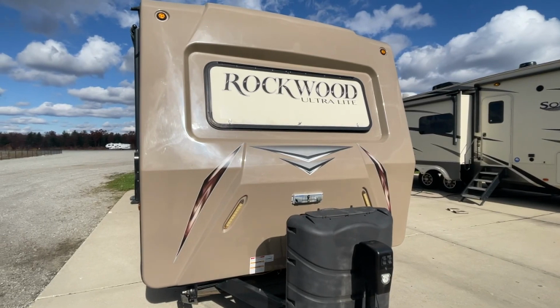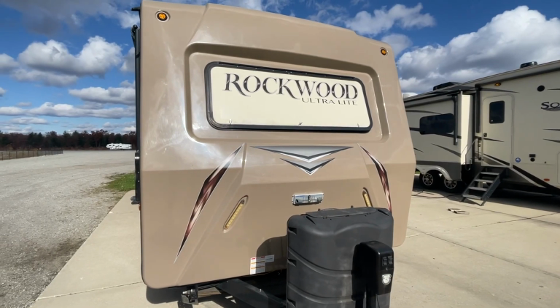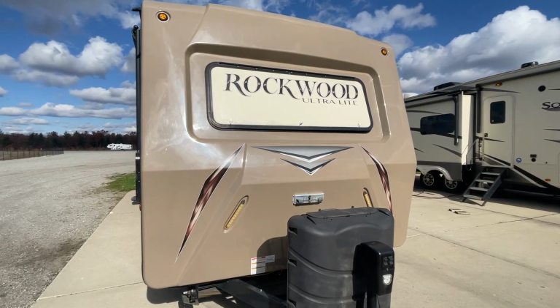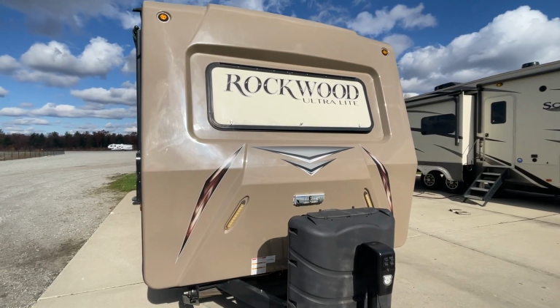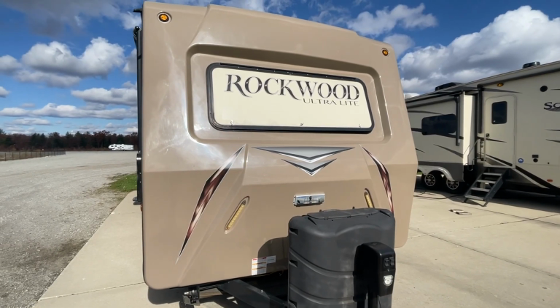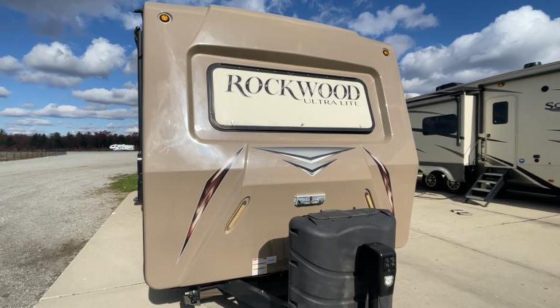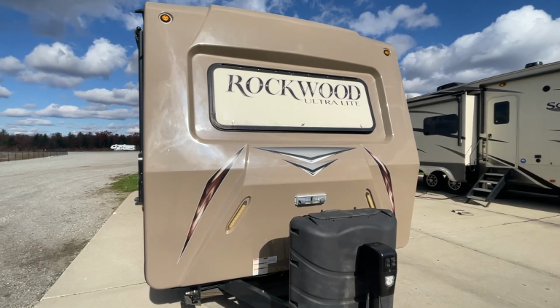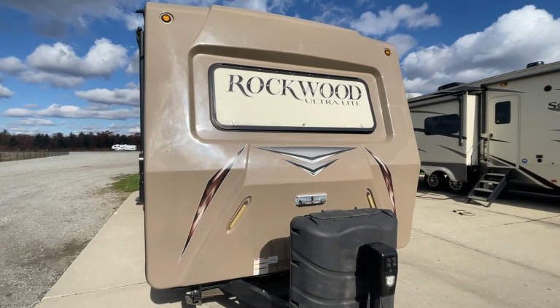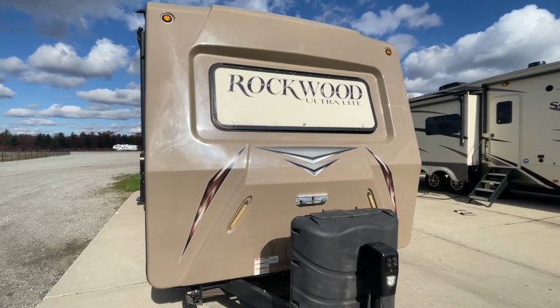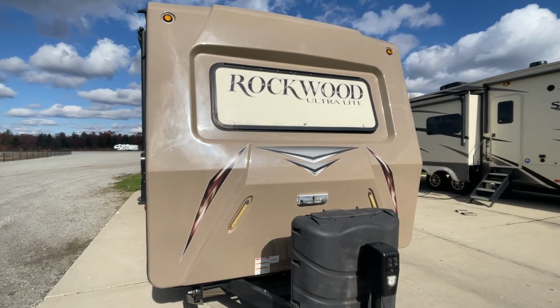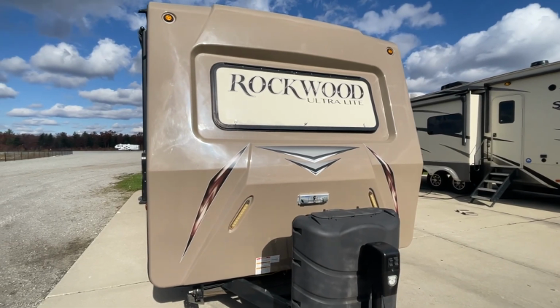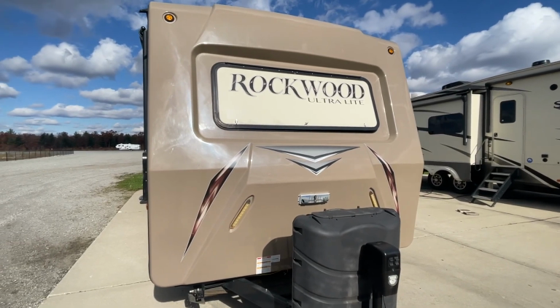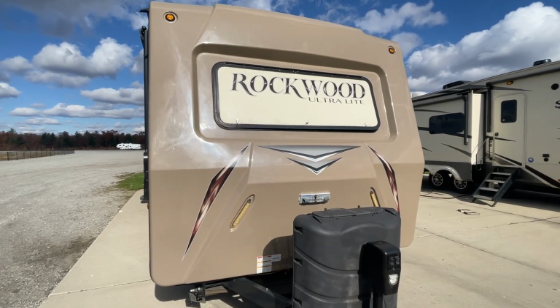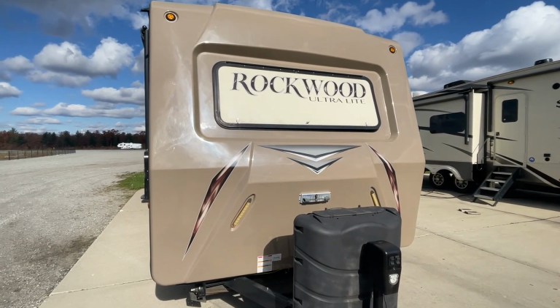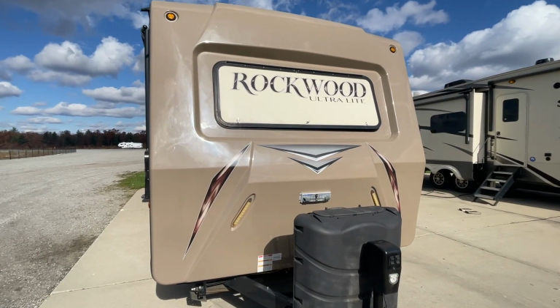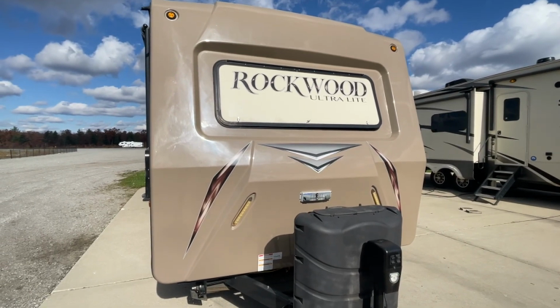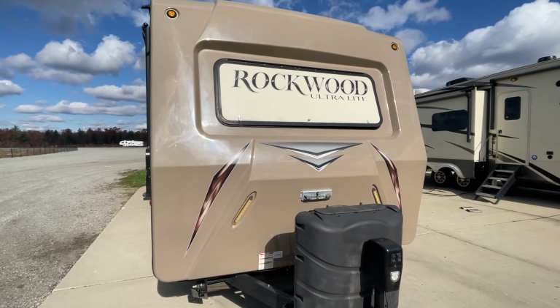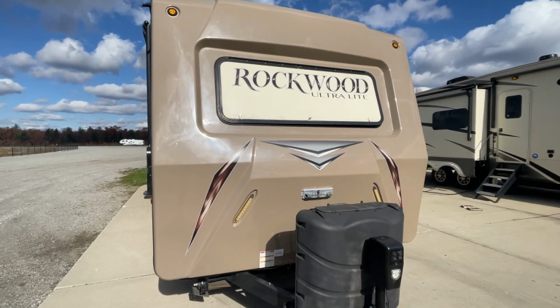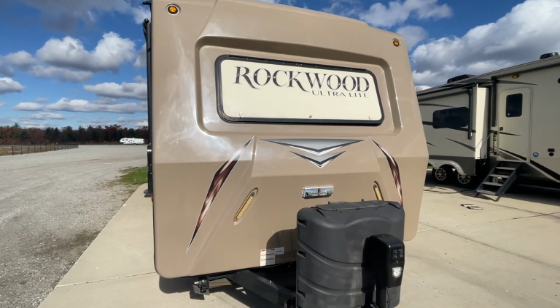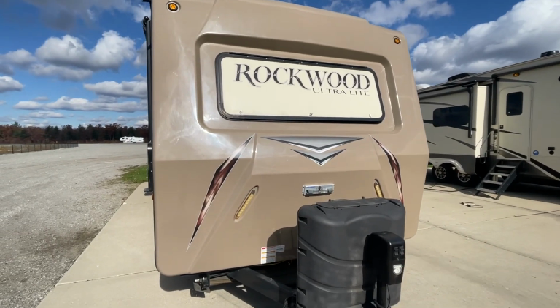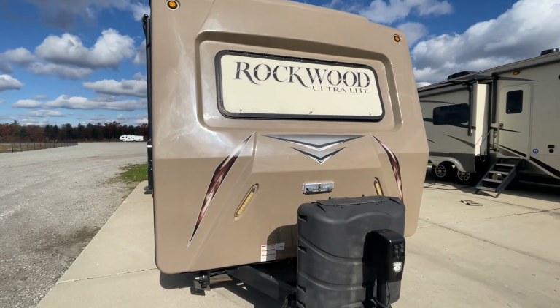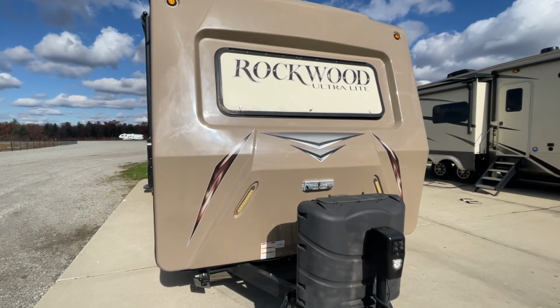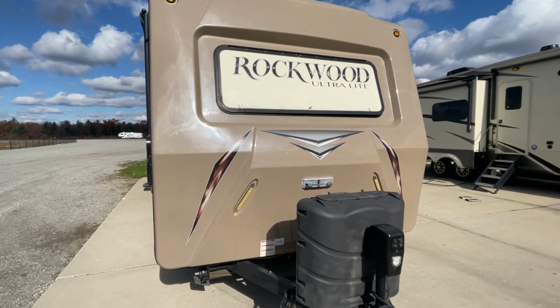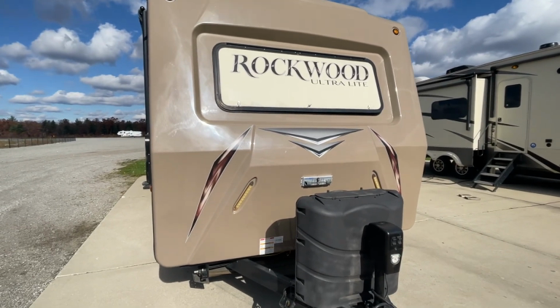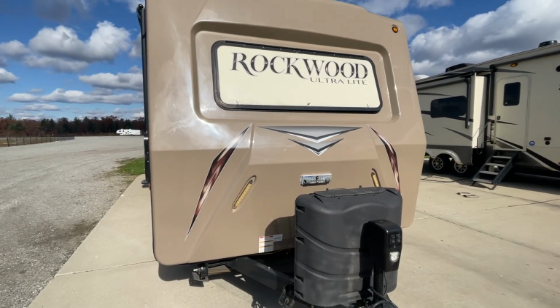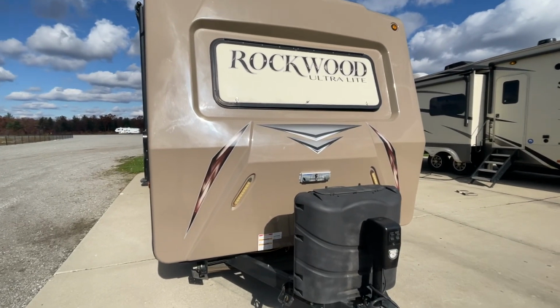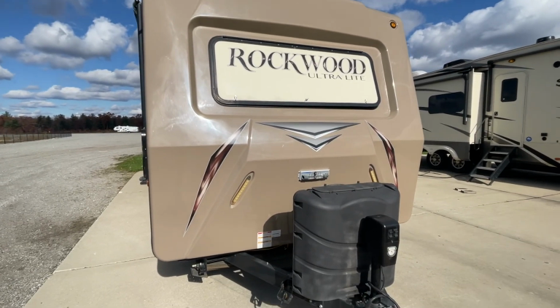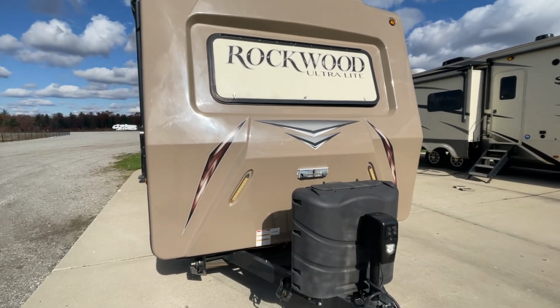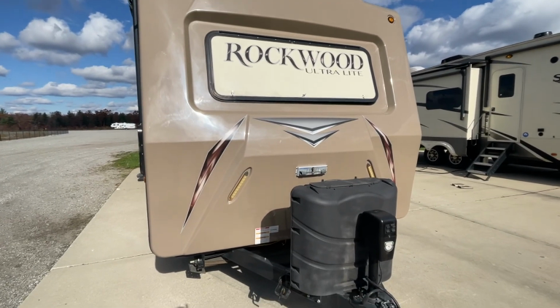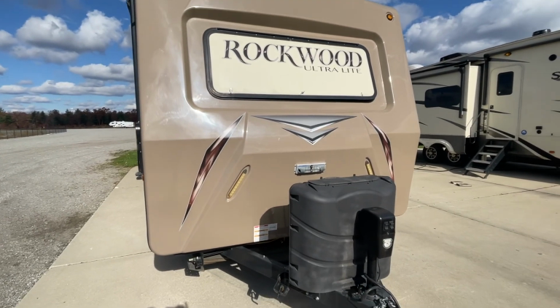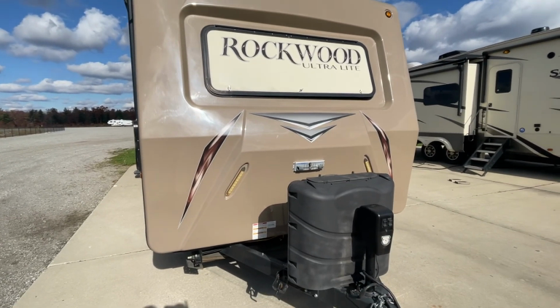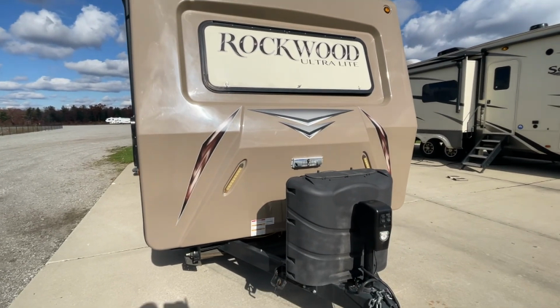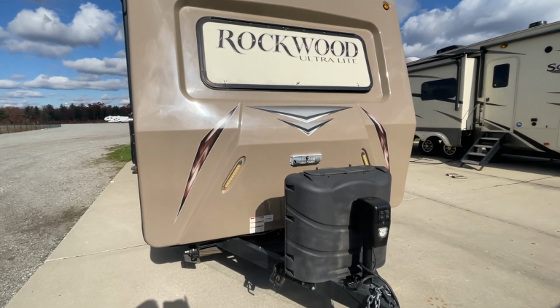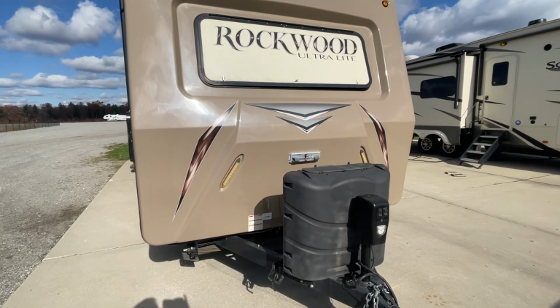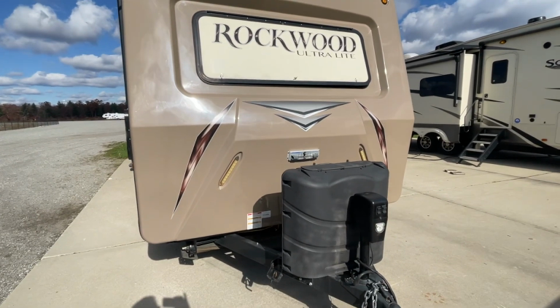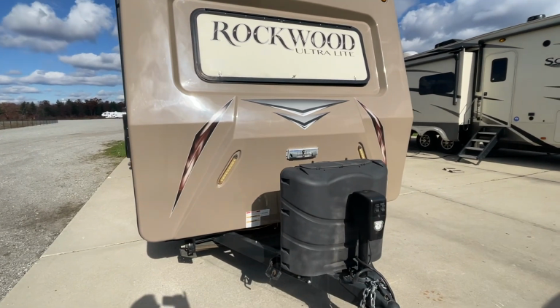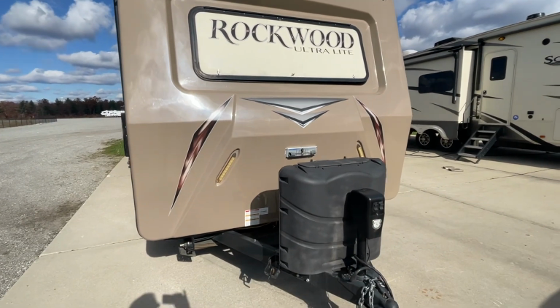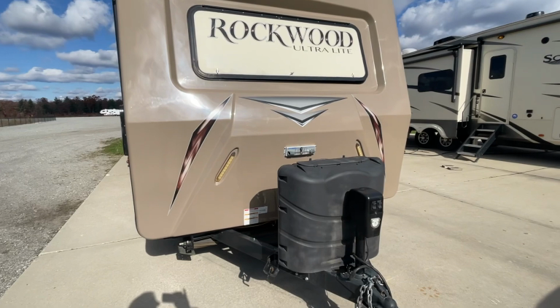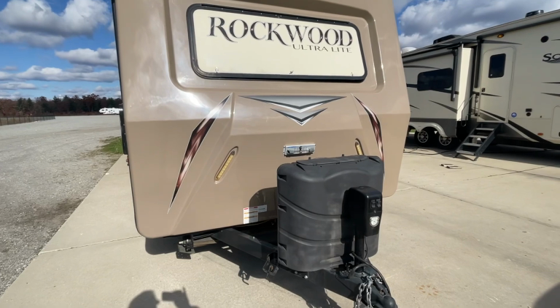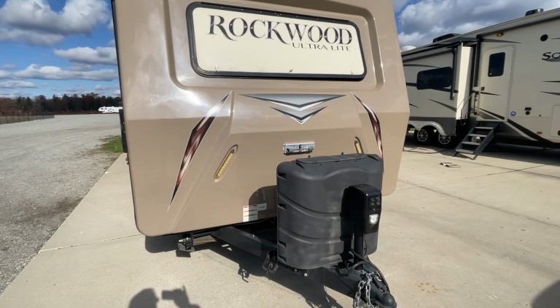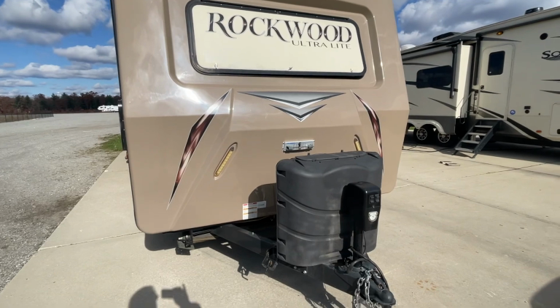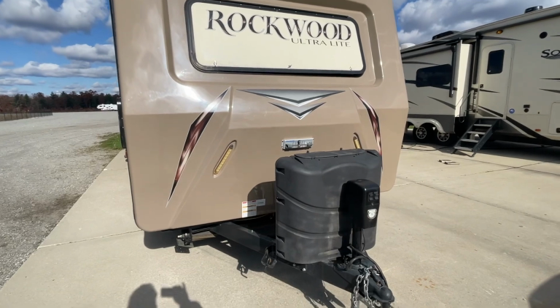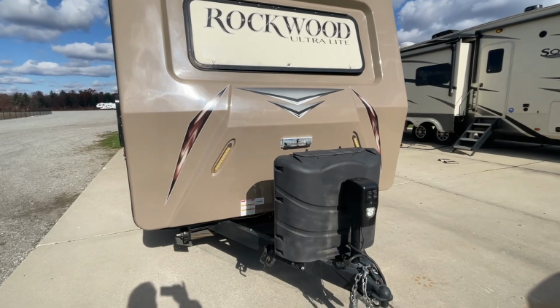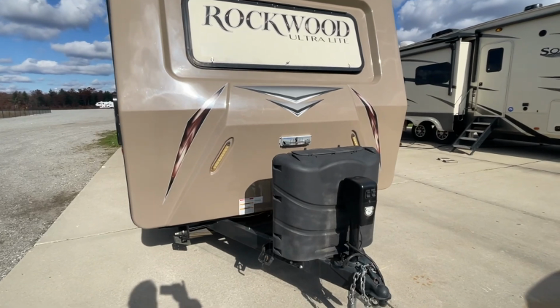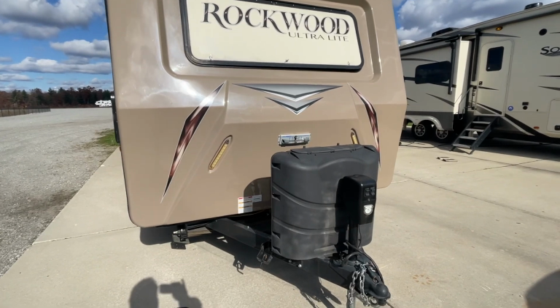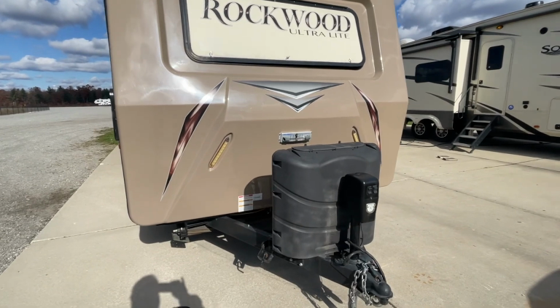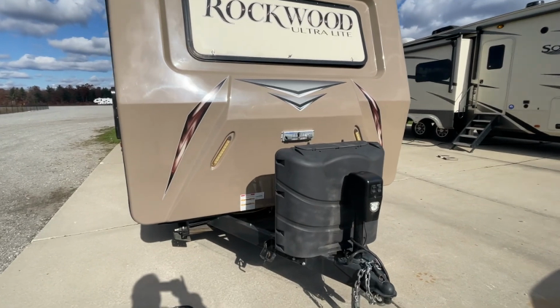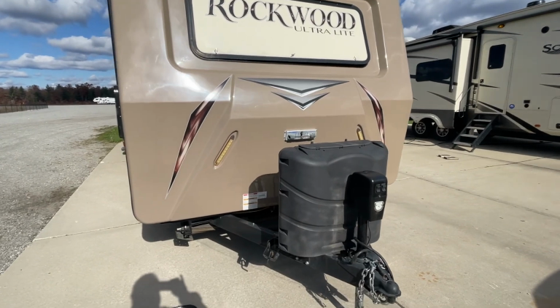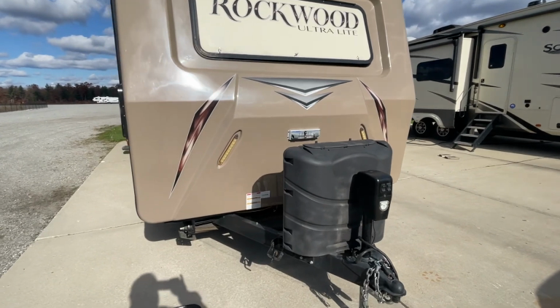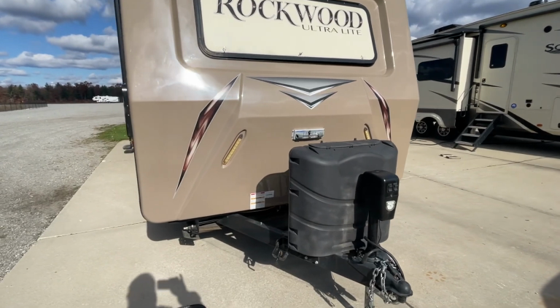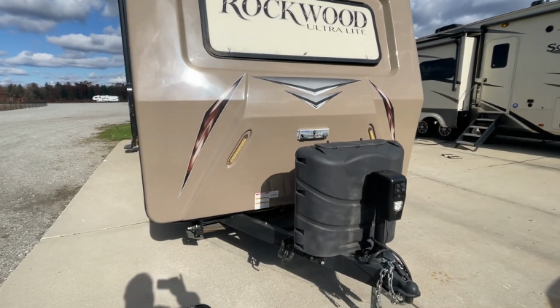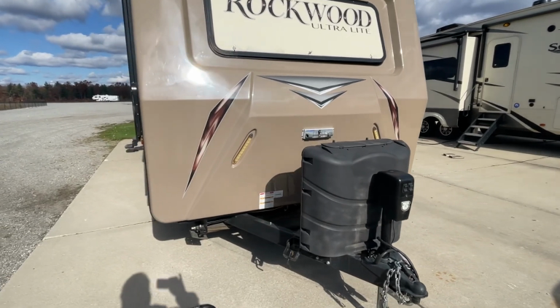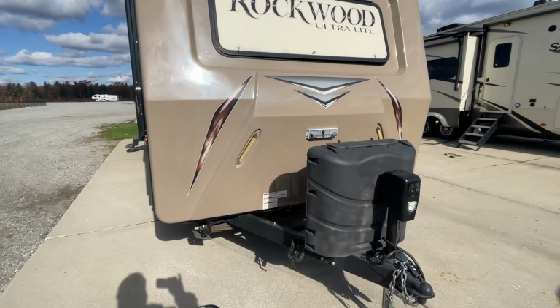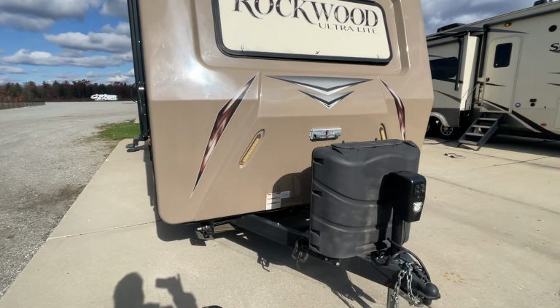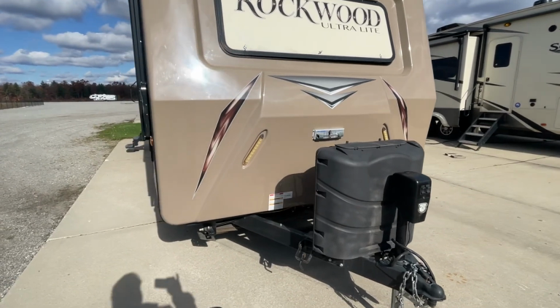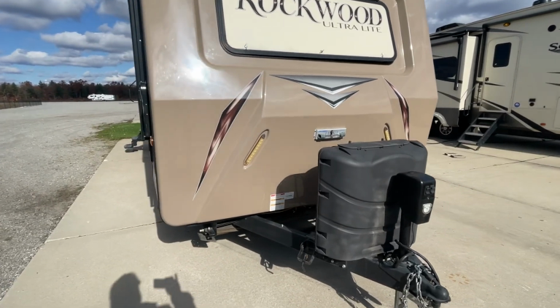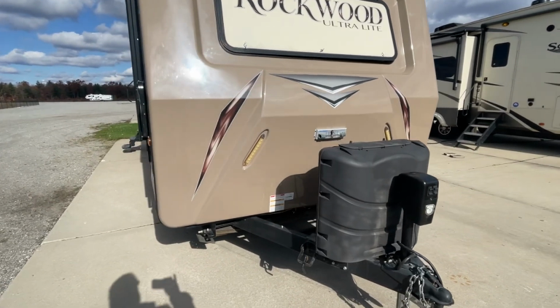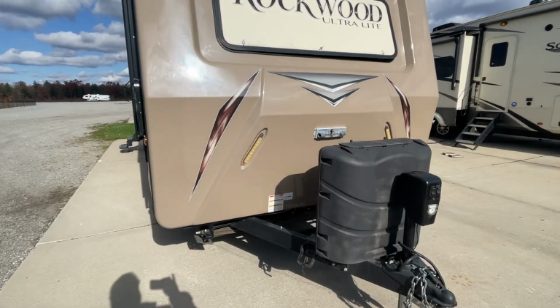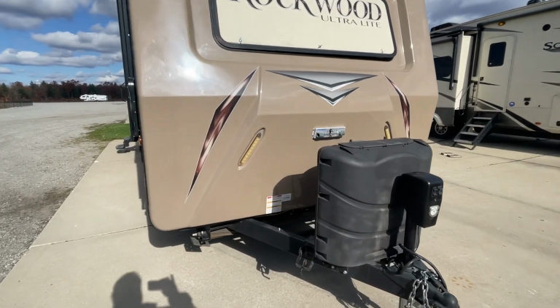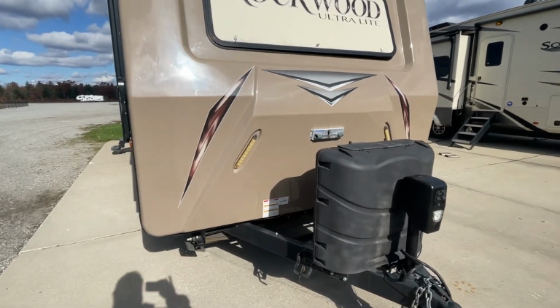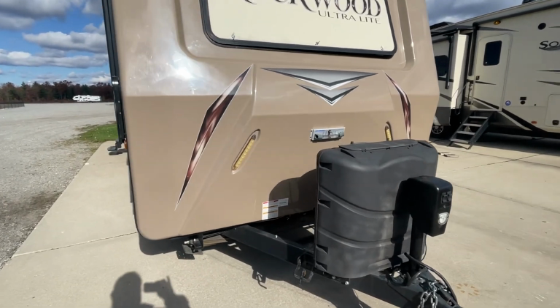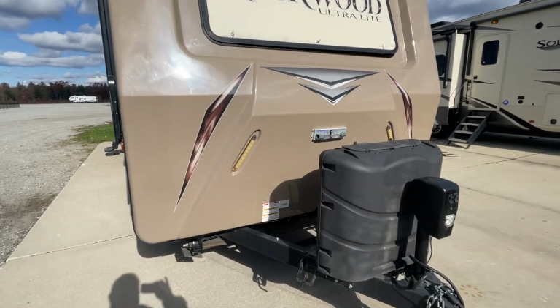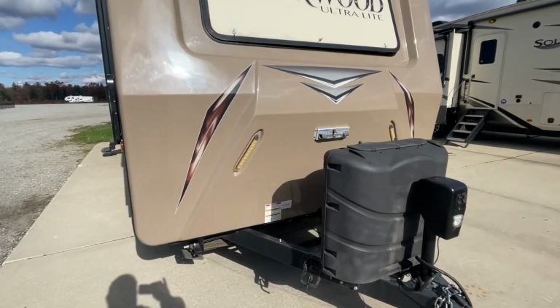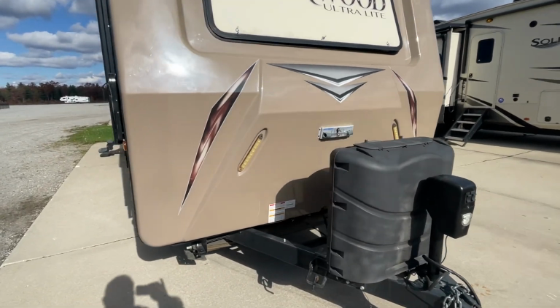Good morning, Mr. and Mrs. Scamcorn. This is John from Lakeshore RV Center. I'm going to be walking around today showing you some of the basics on your new travel trailer.